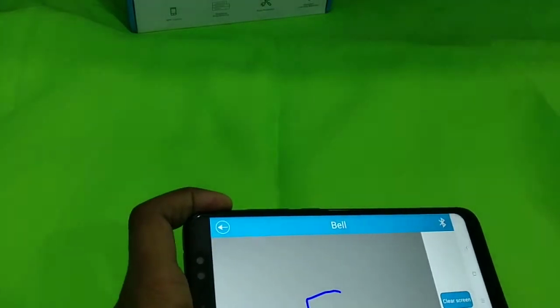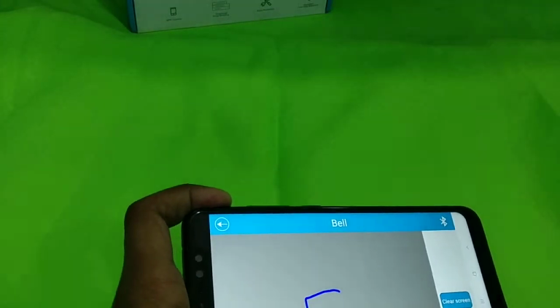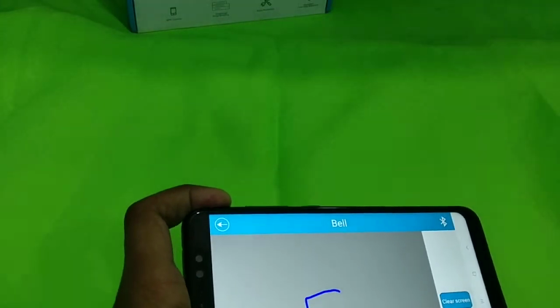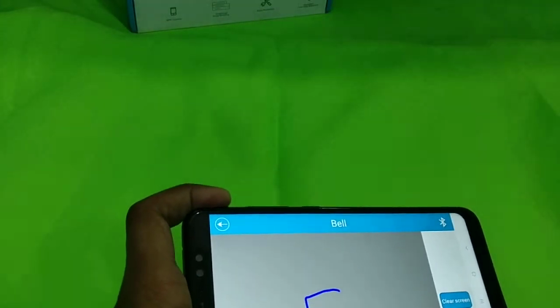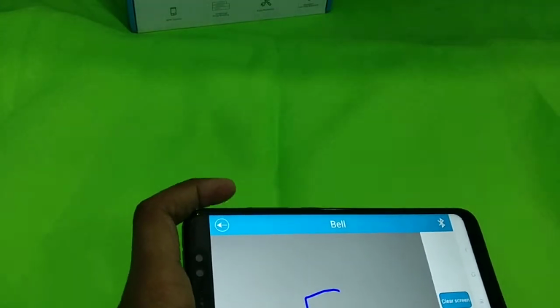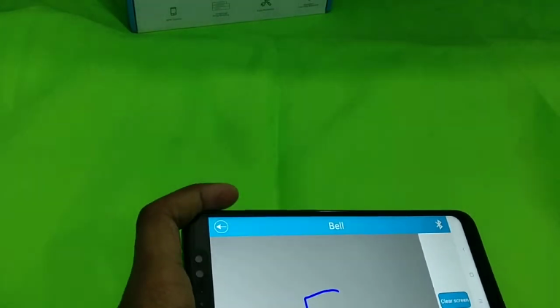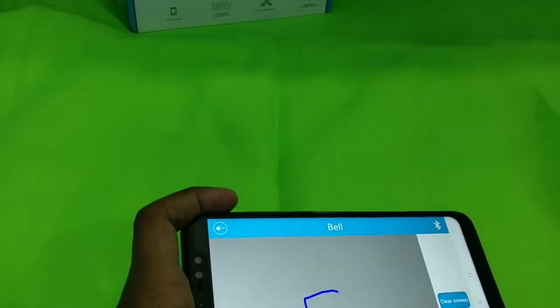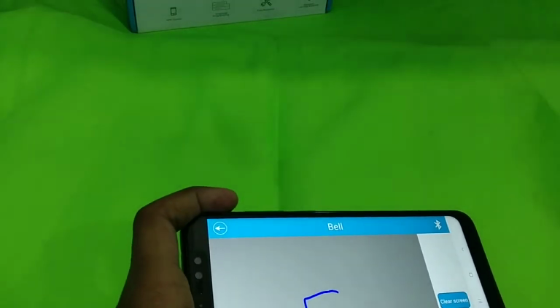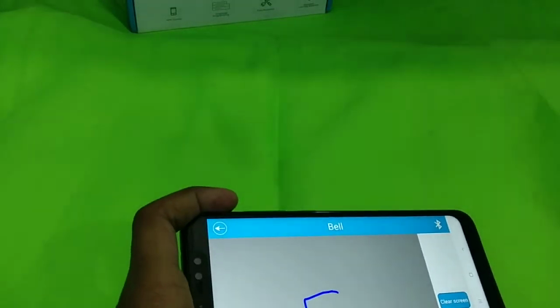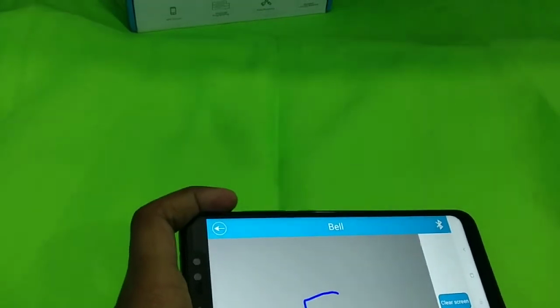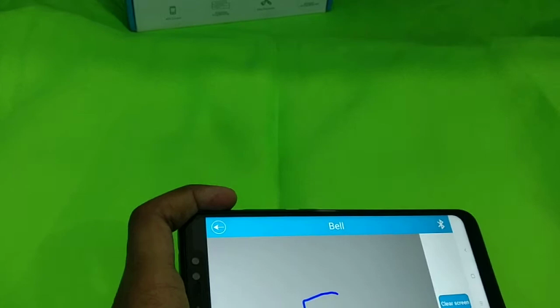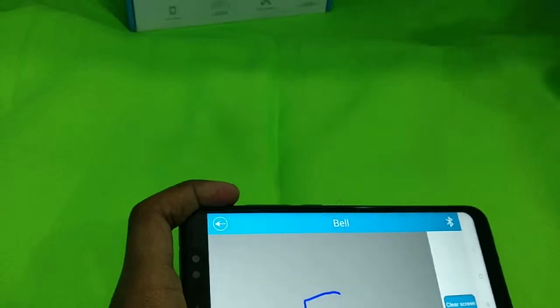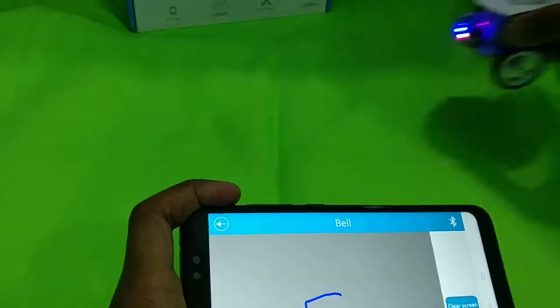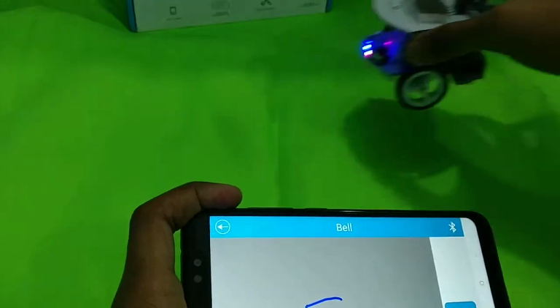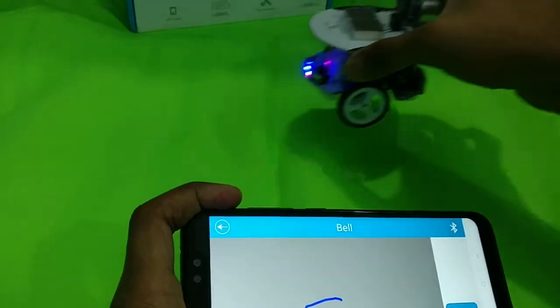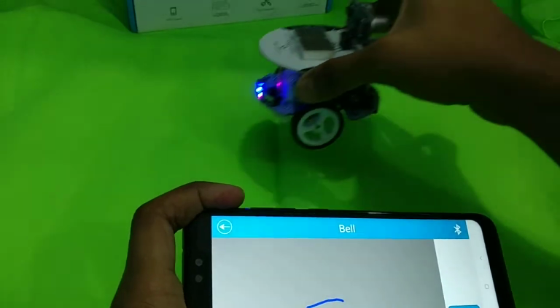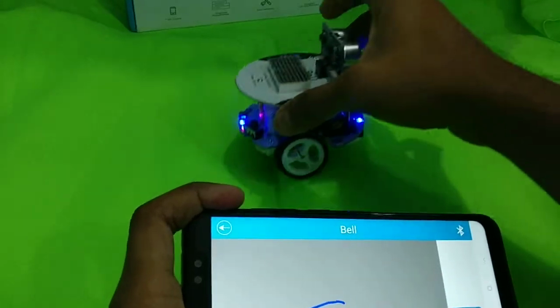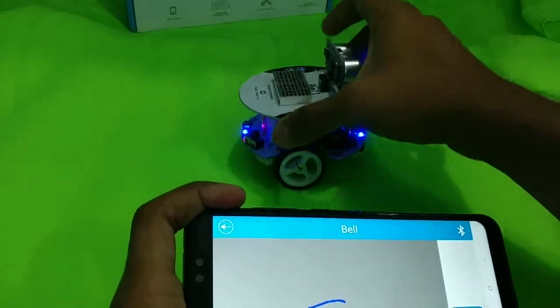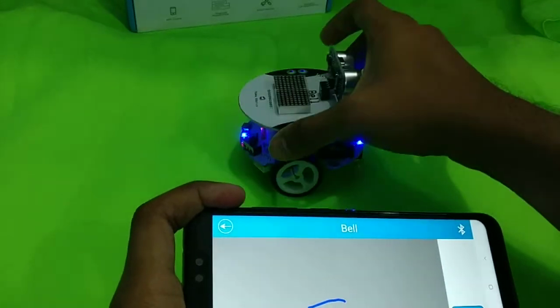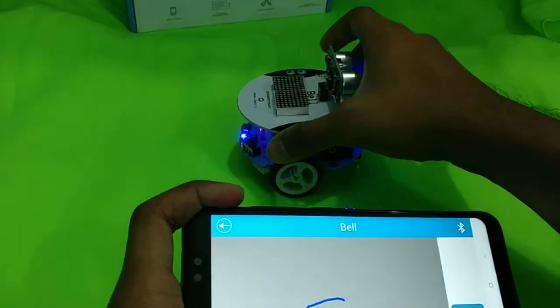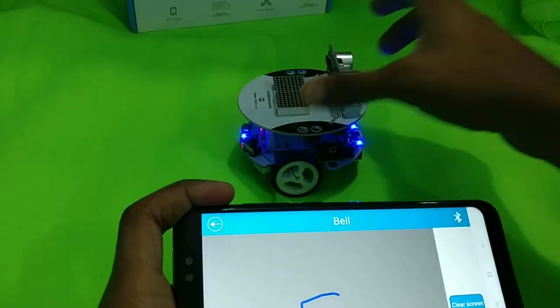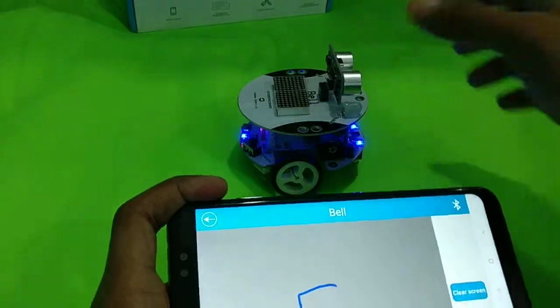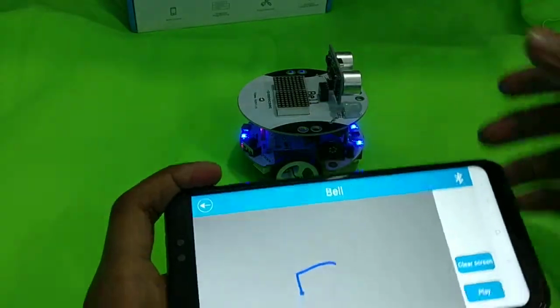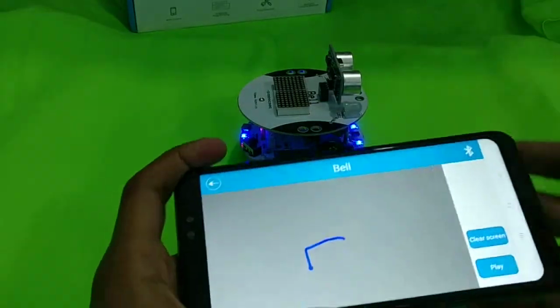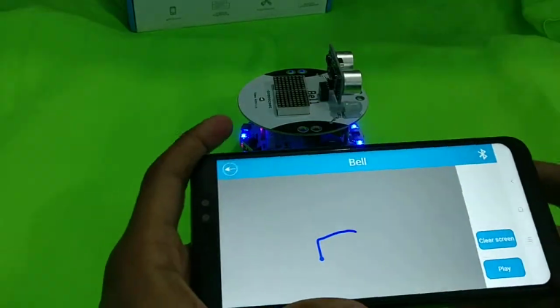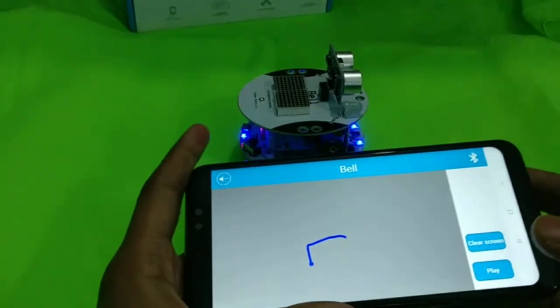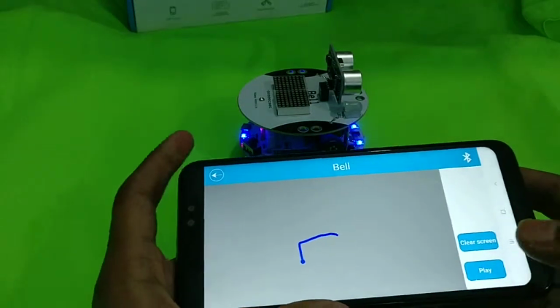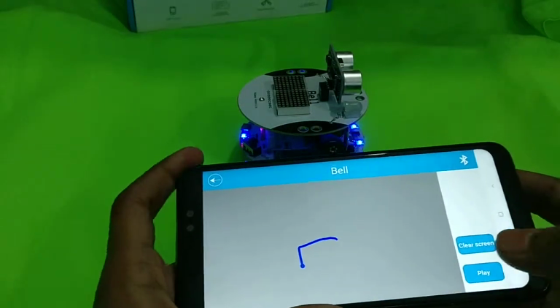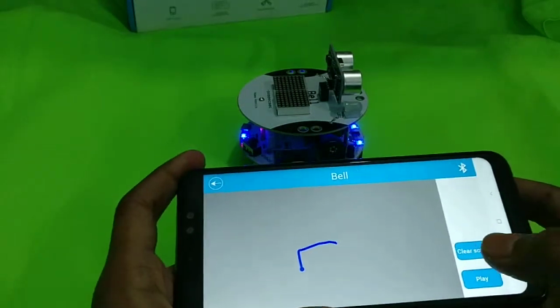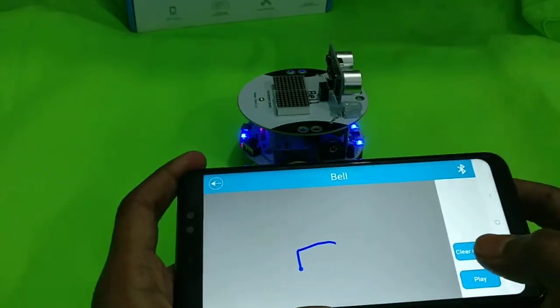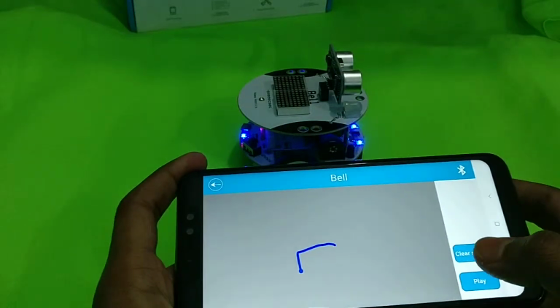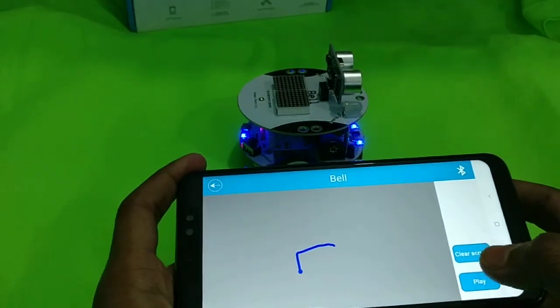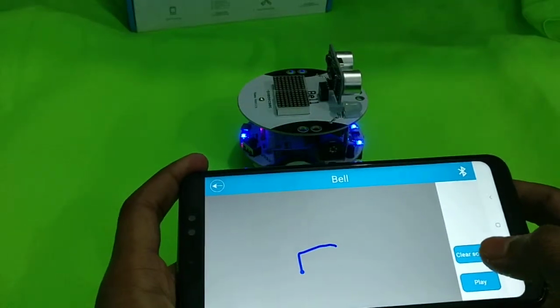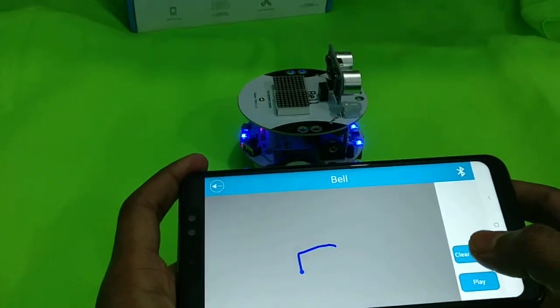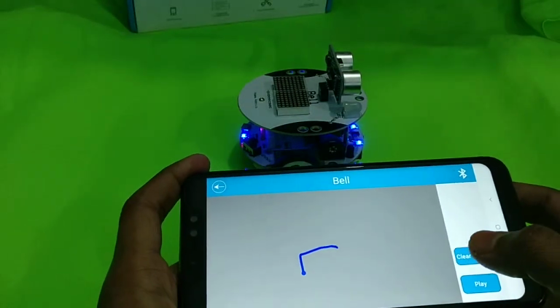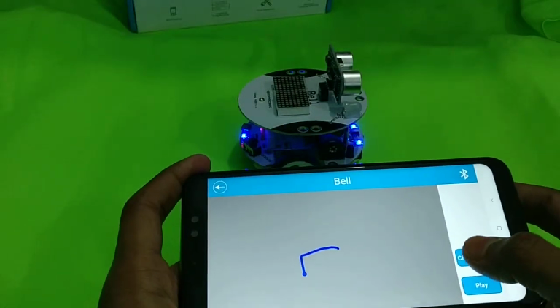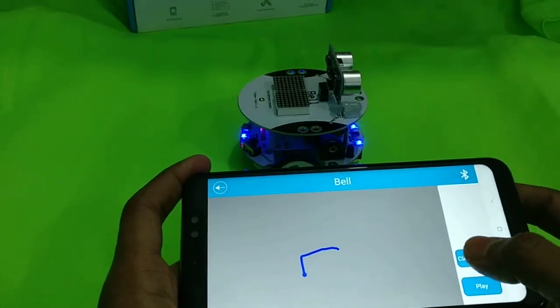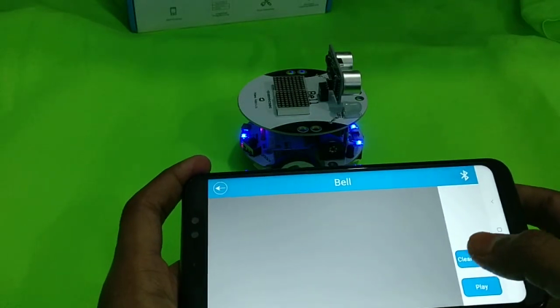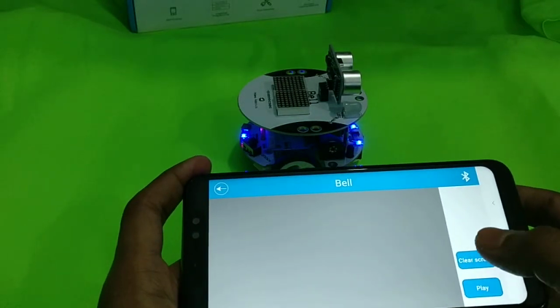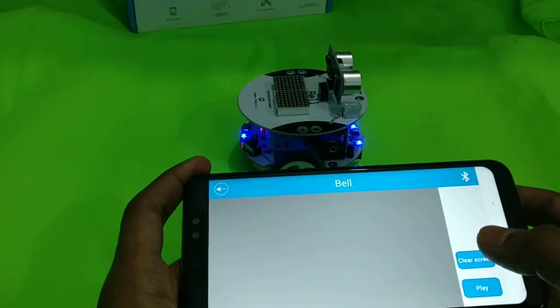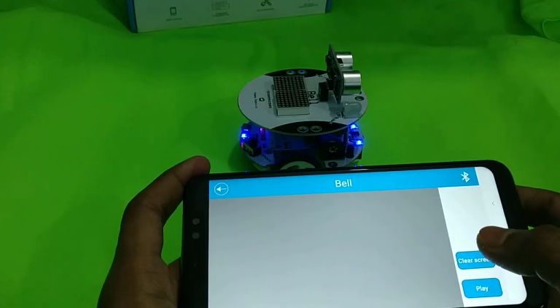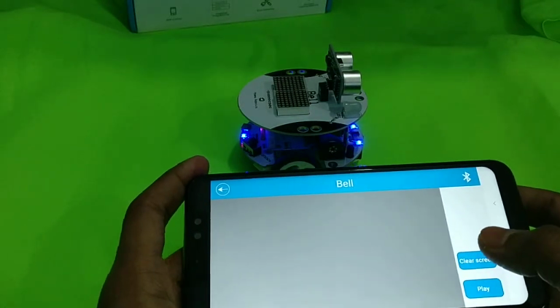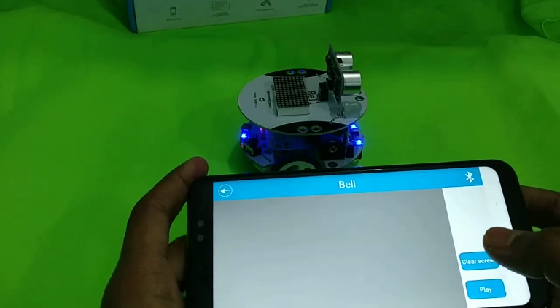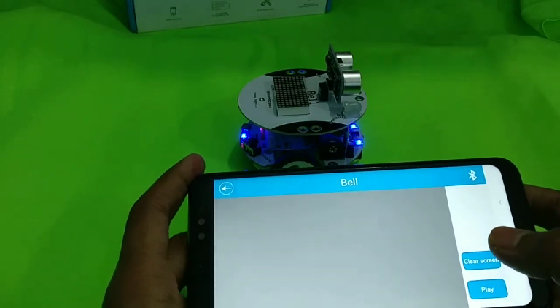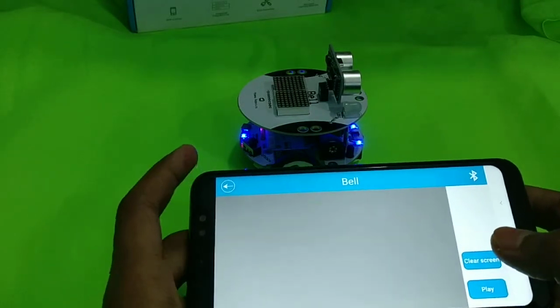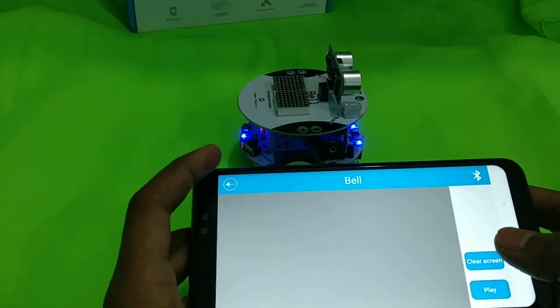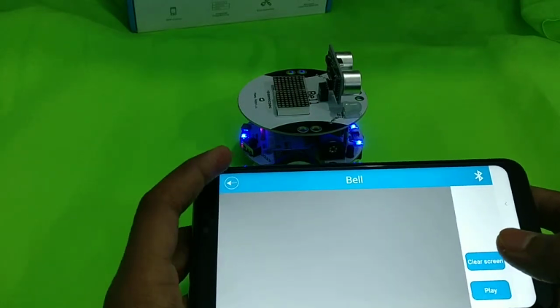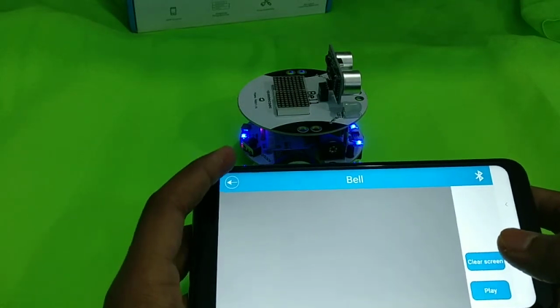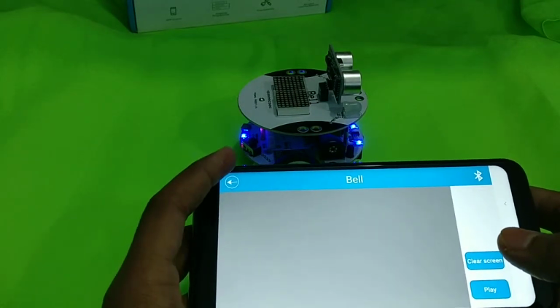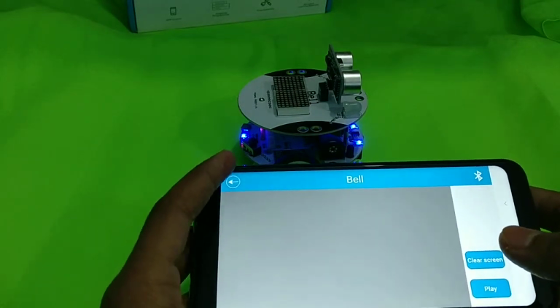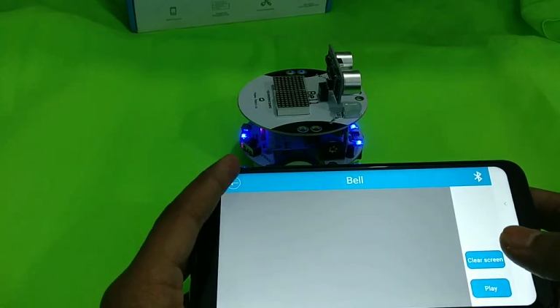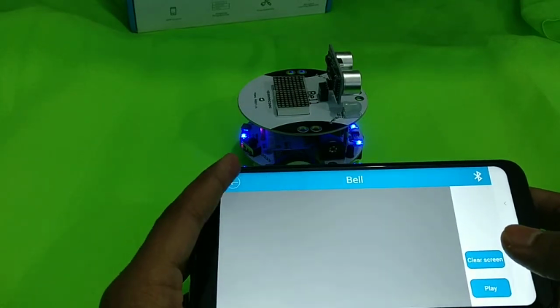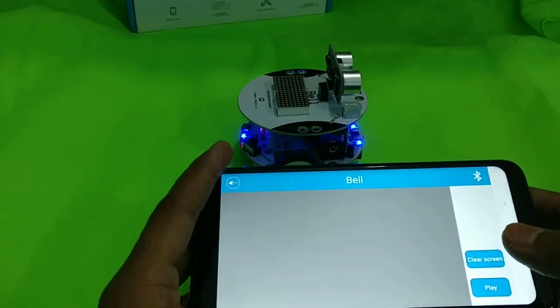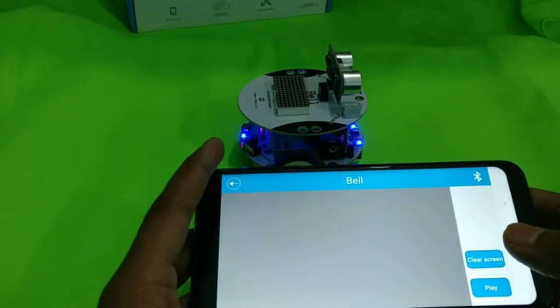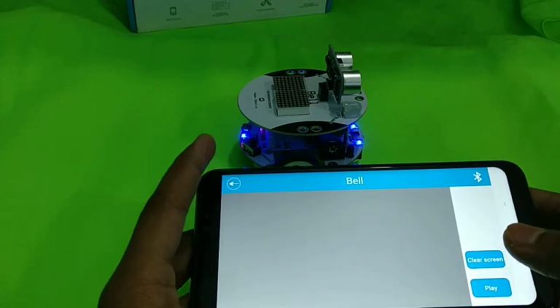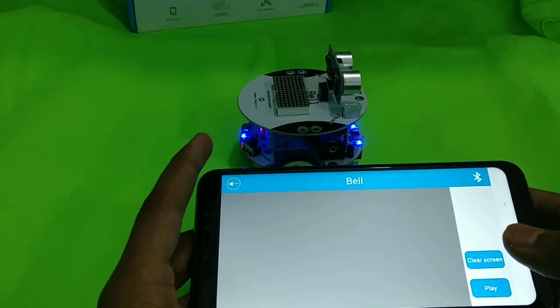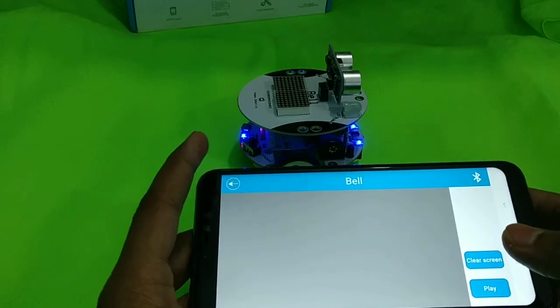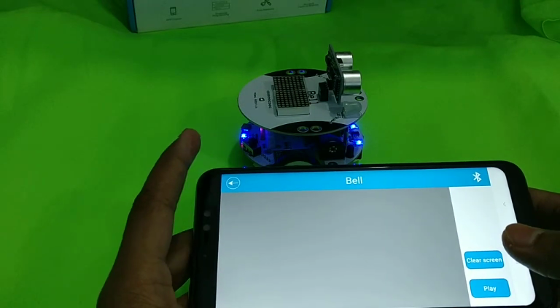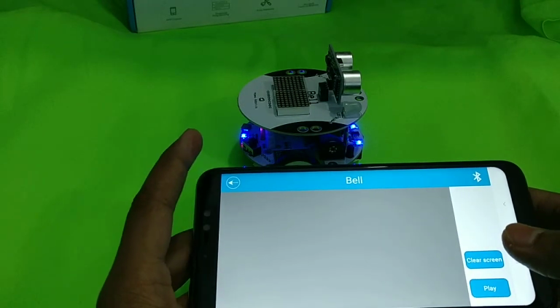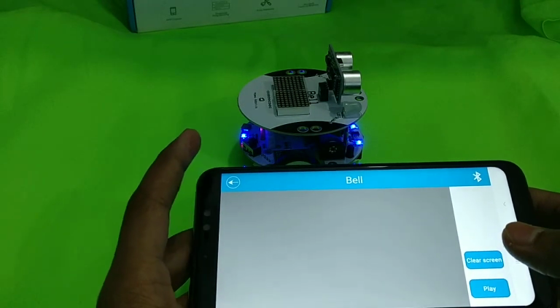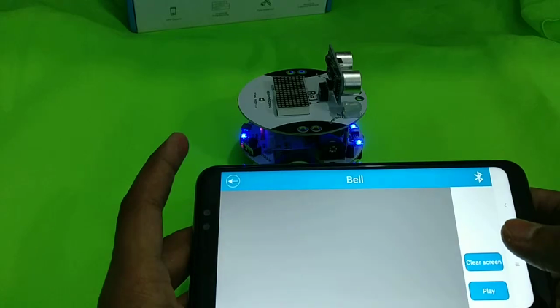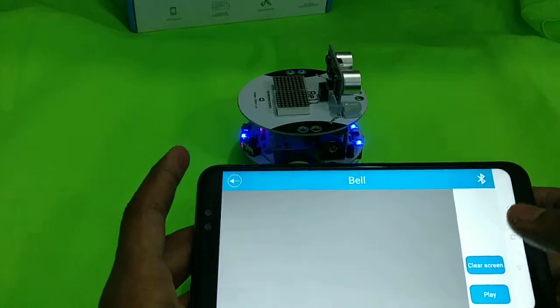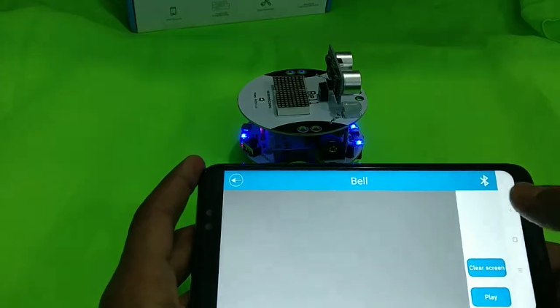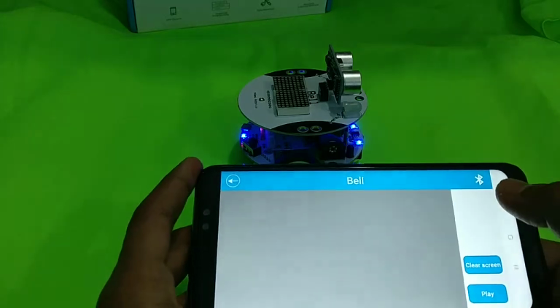So this is how you can control the bell through the bell app. Thank you so much for watching guys, hope you're going to have a great day!